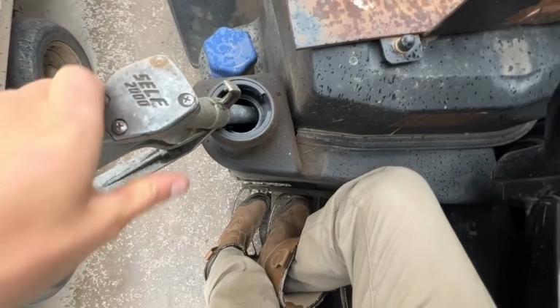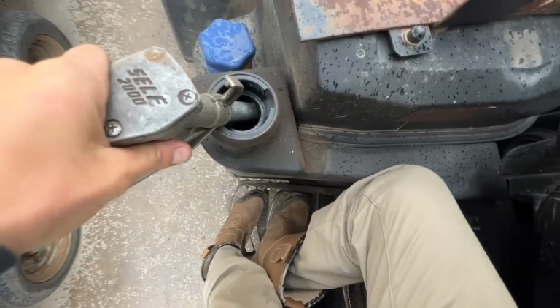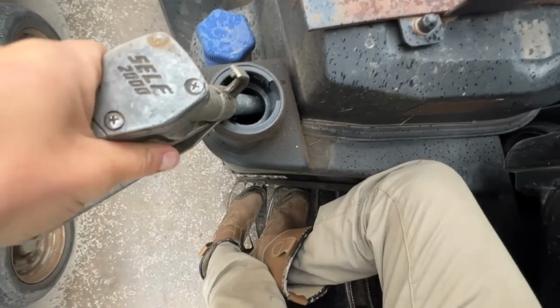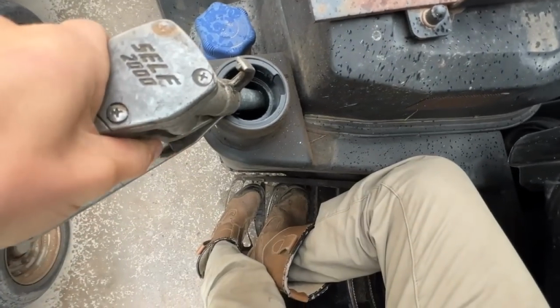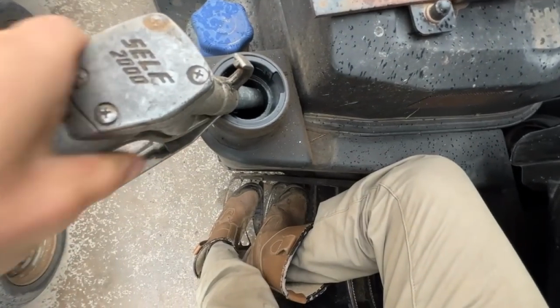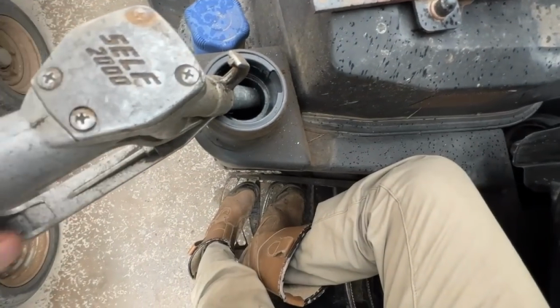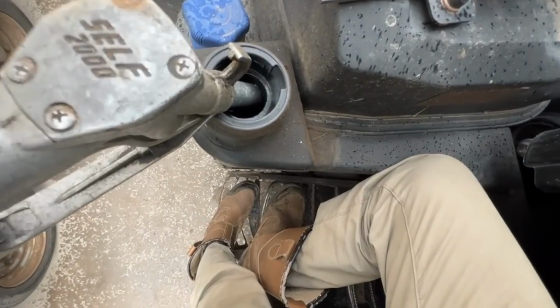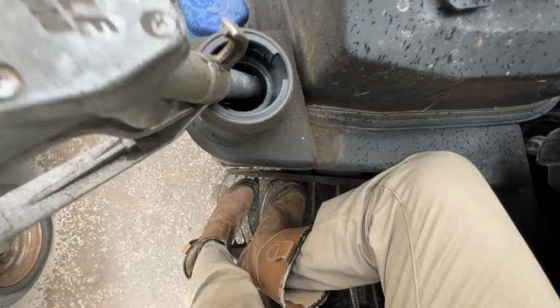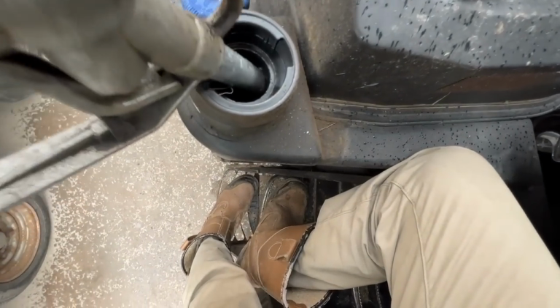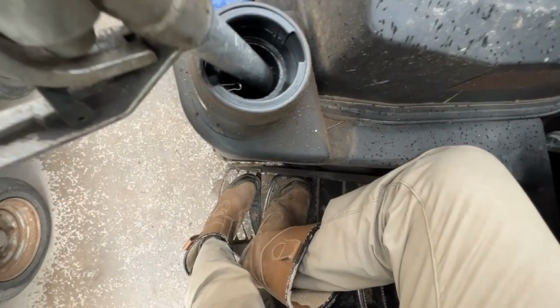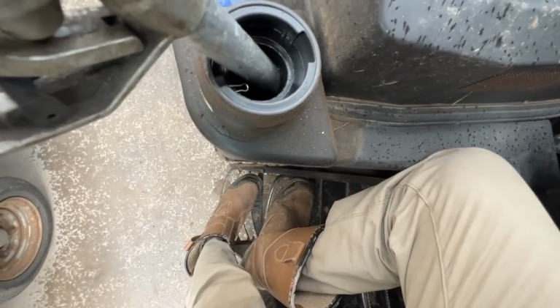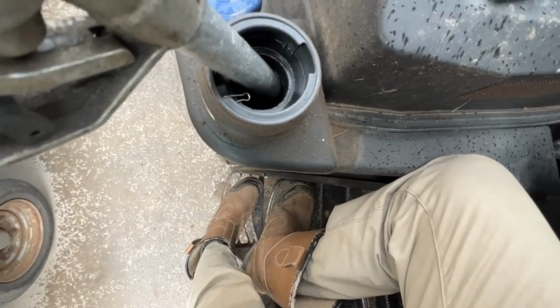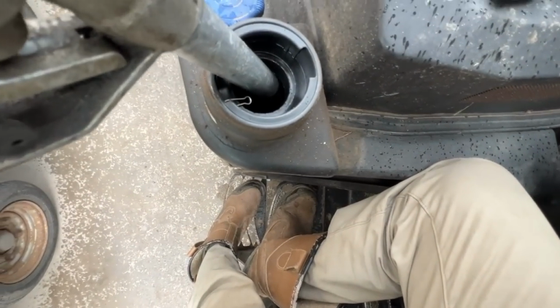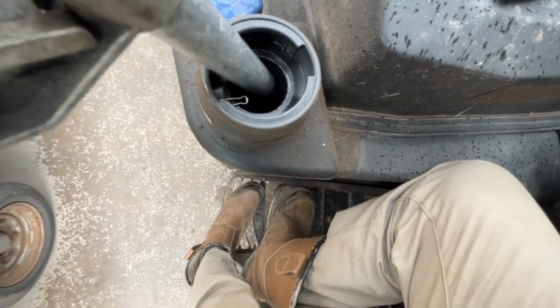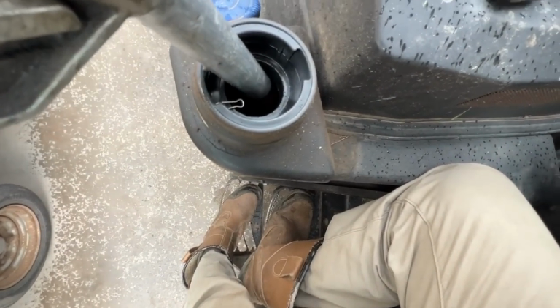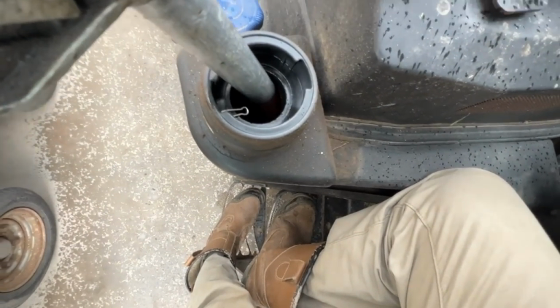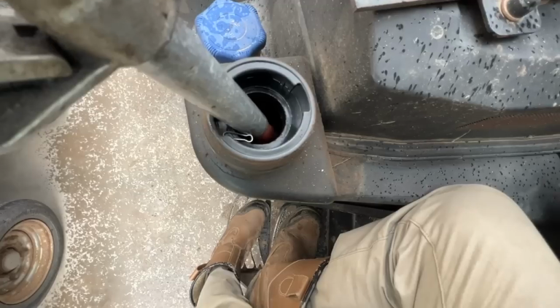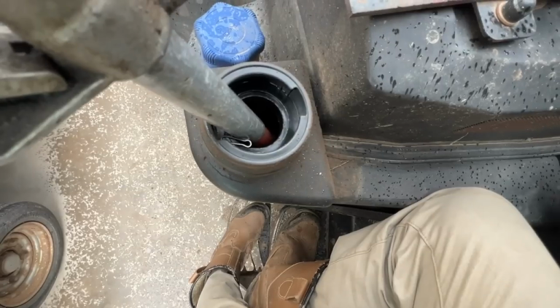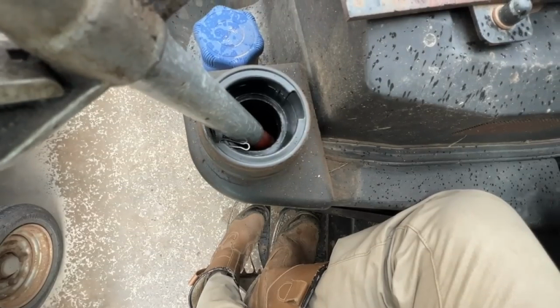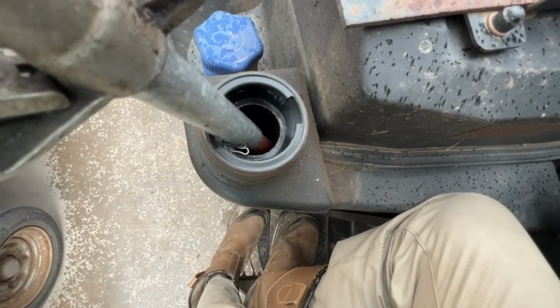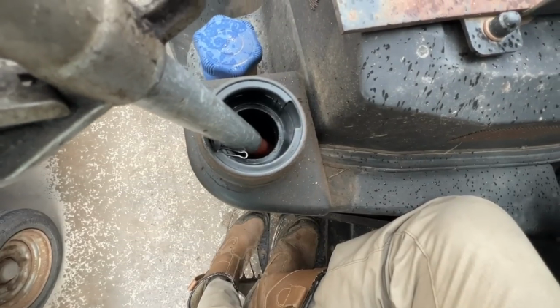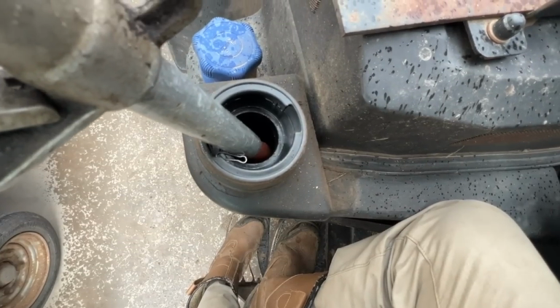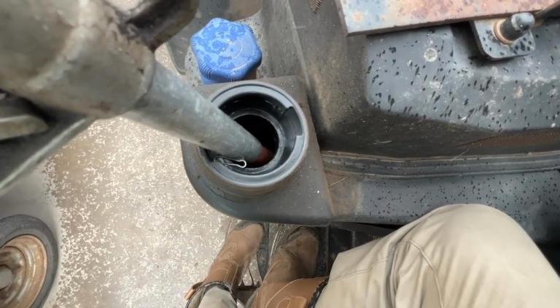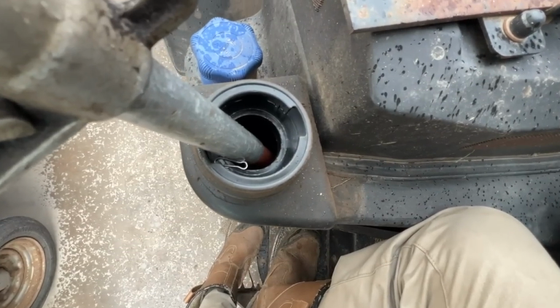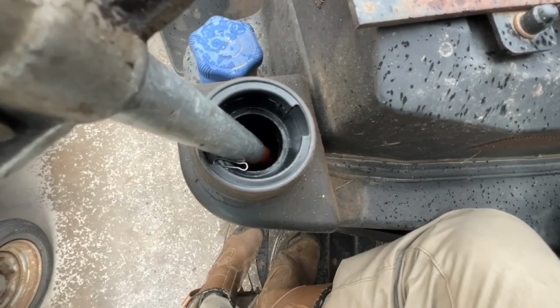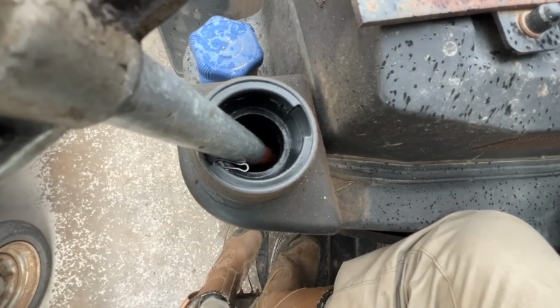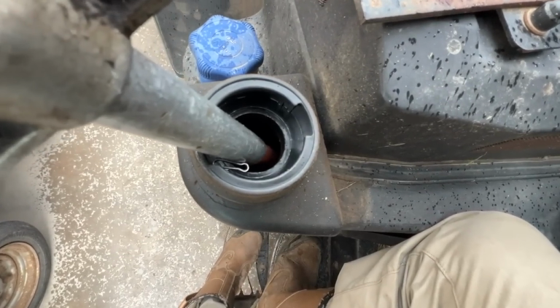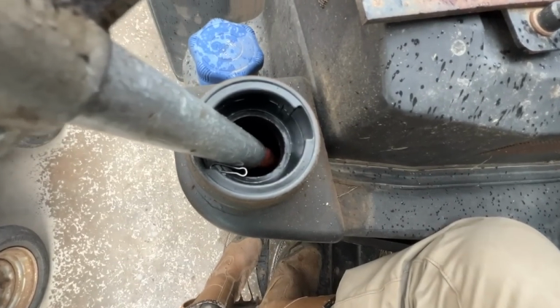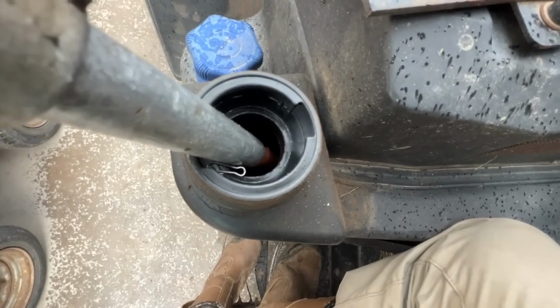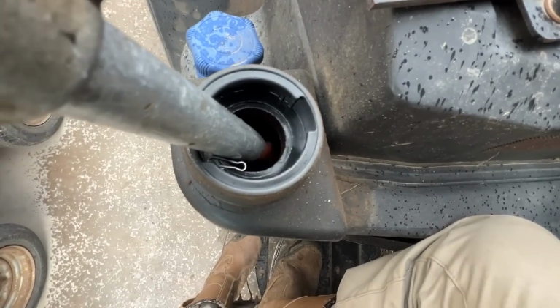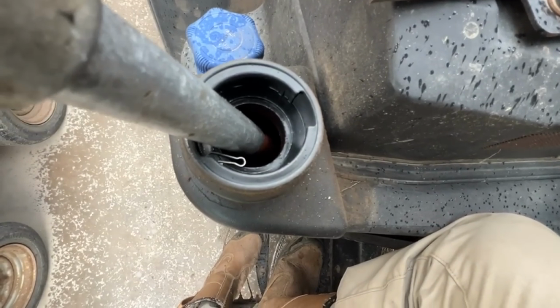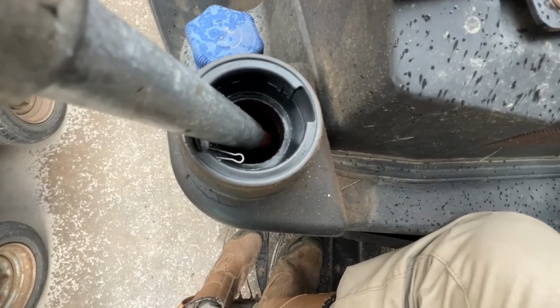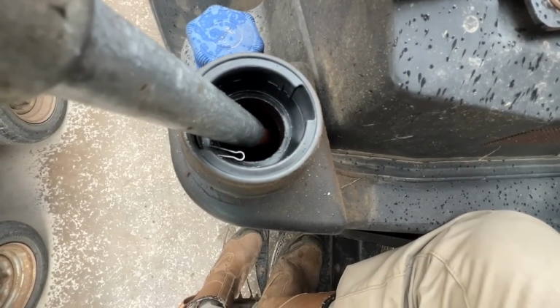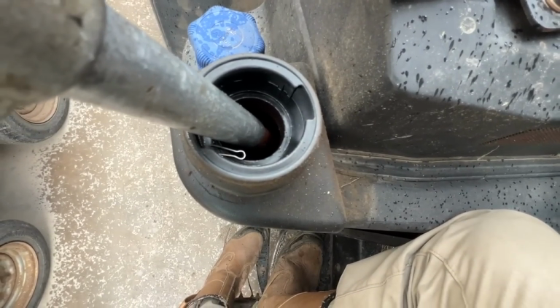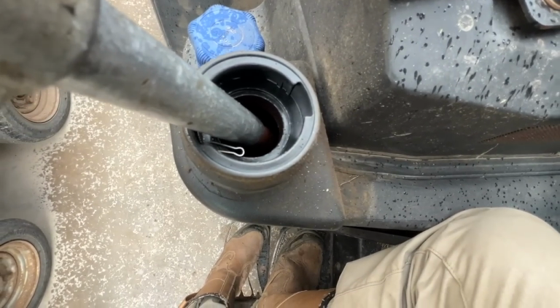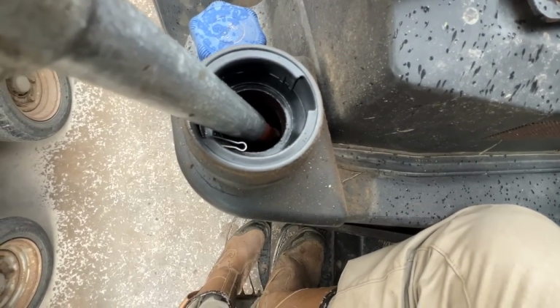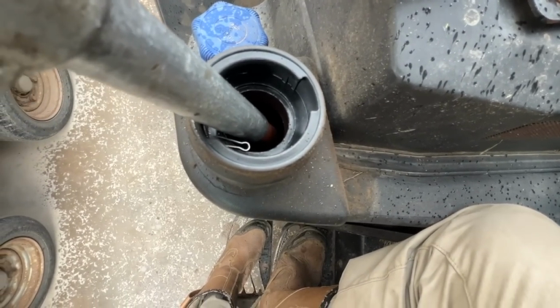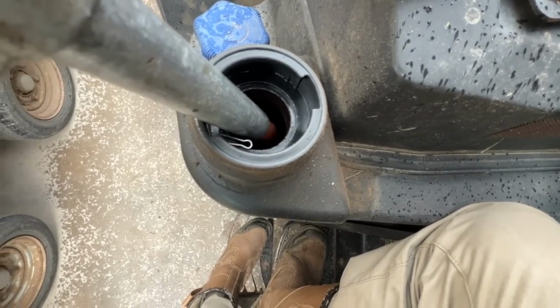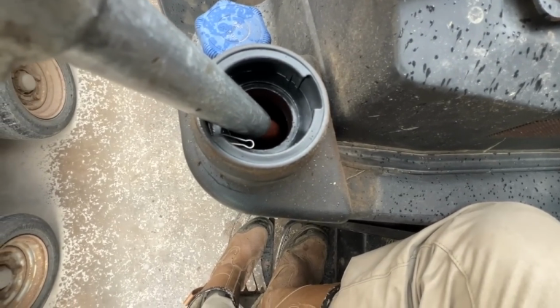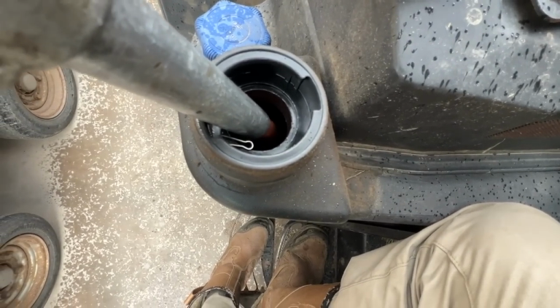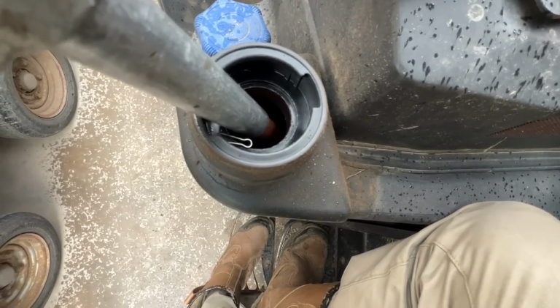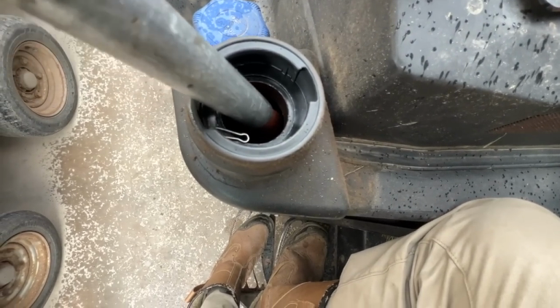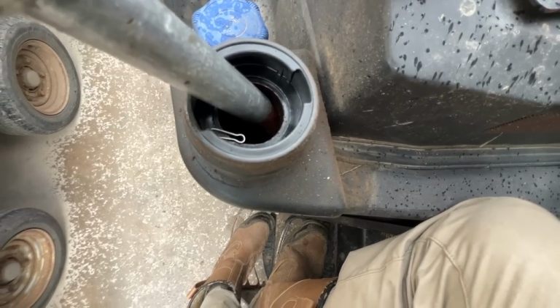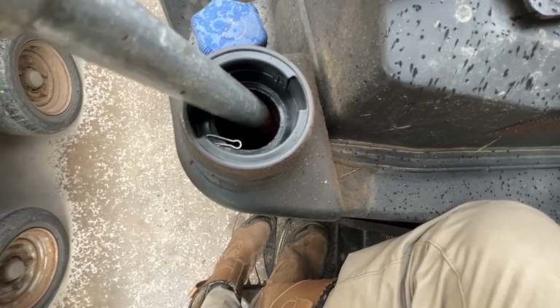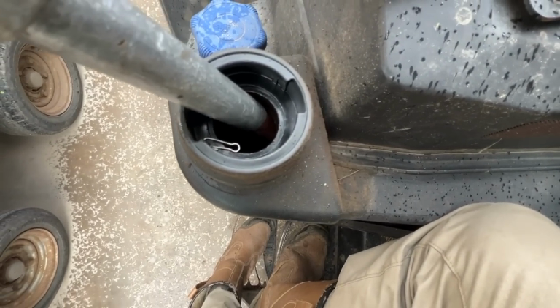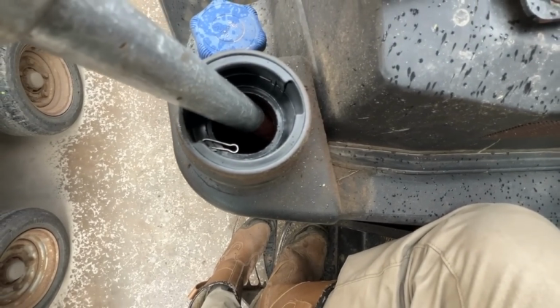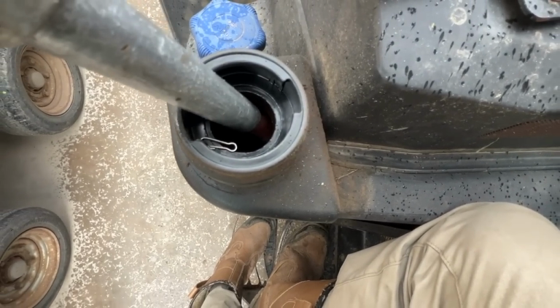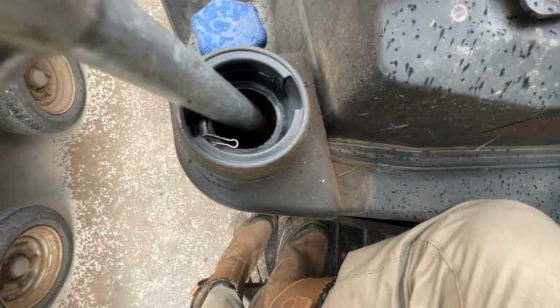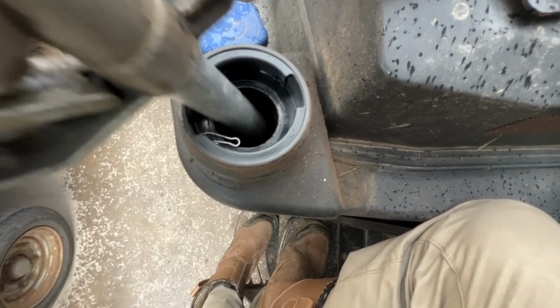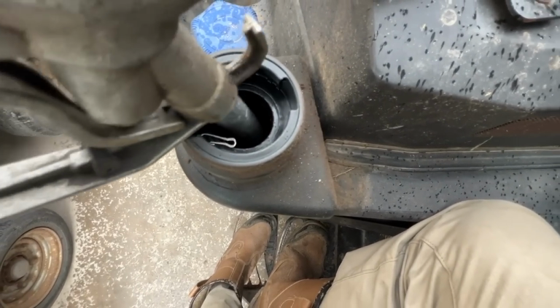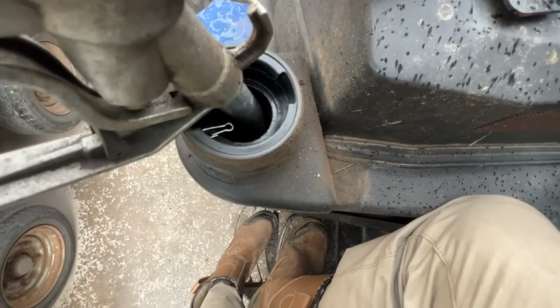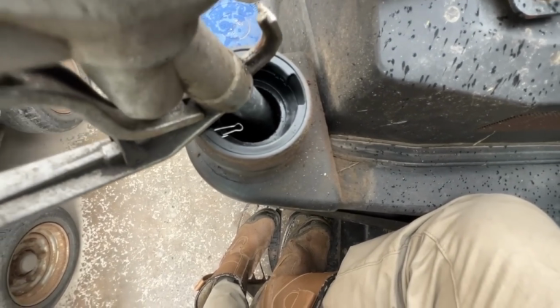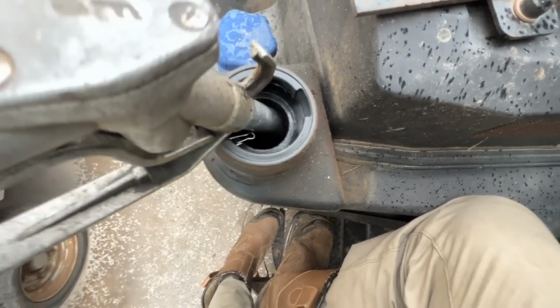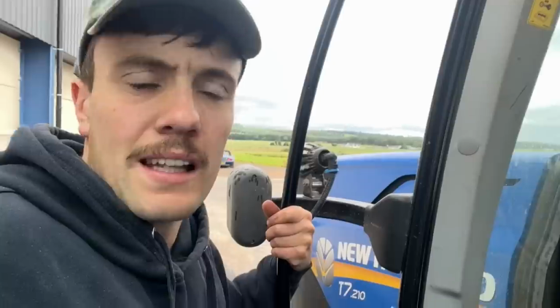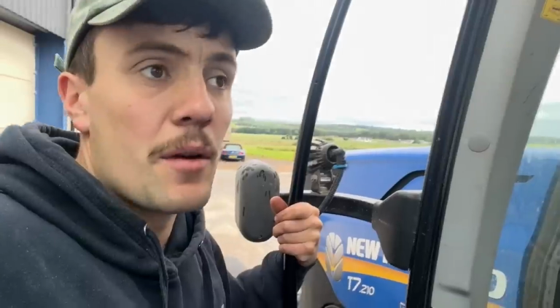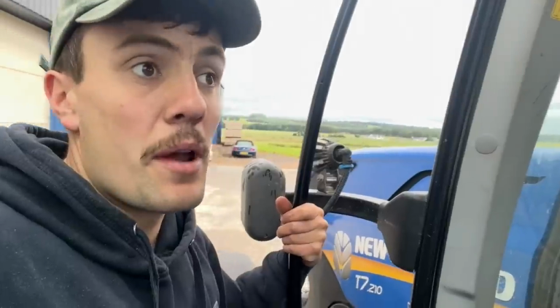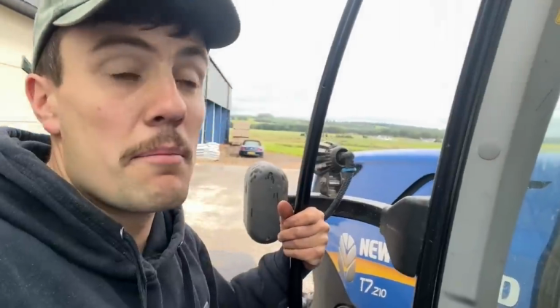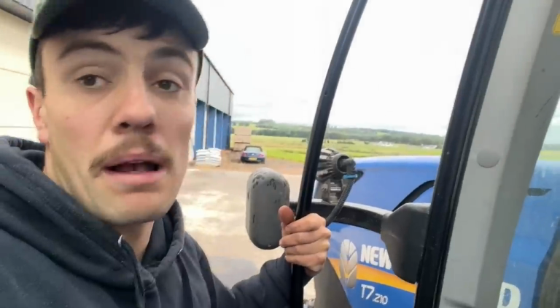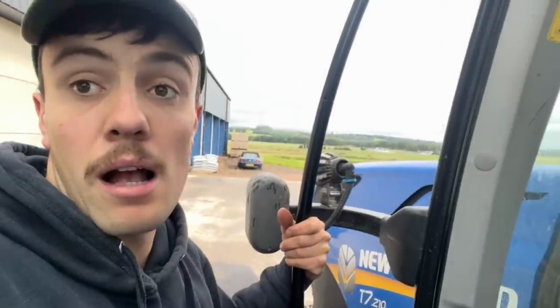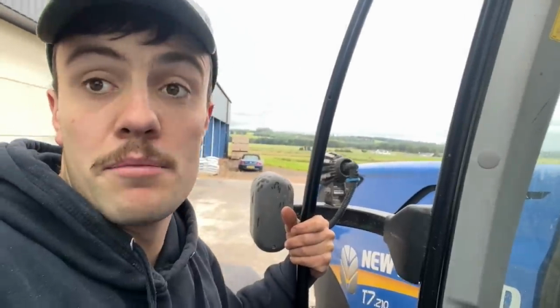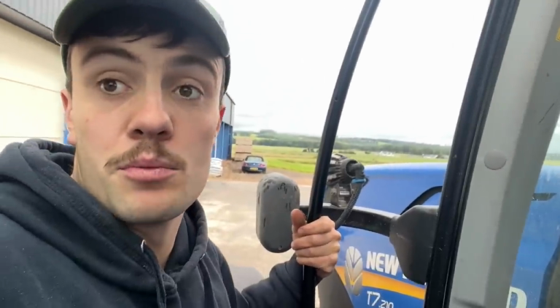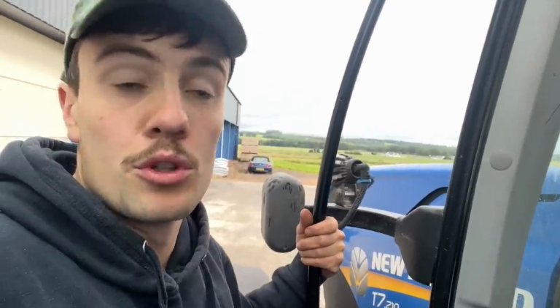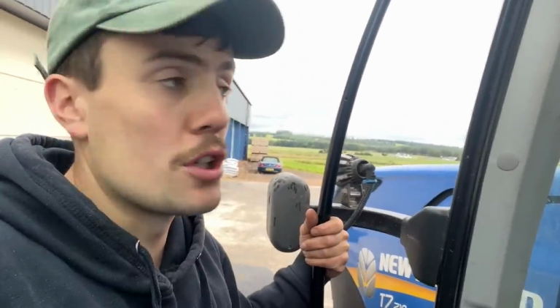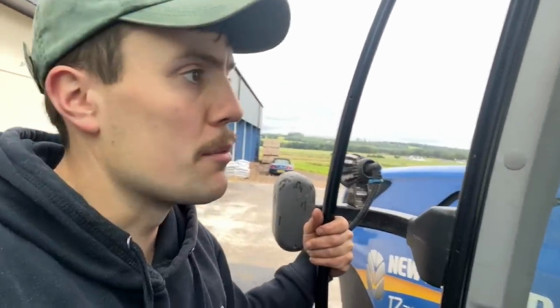Emptying out the old bowser. I won't take it right to the bottom because it'll be full of gunge. Anyway, and pick up some wood chips.